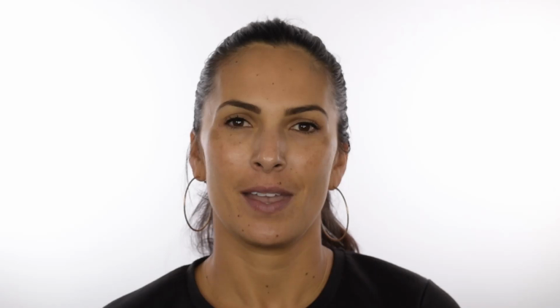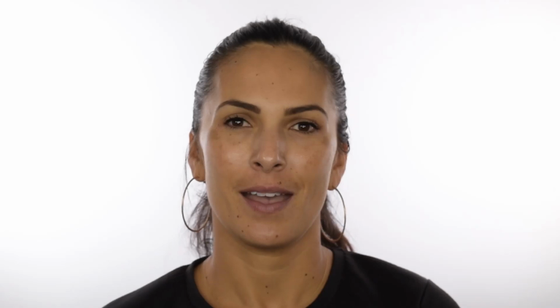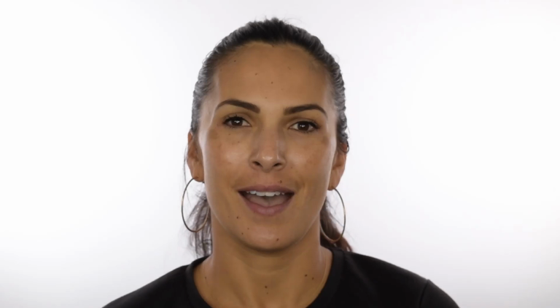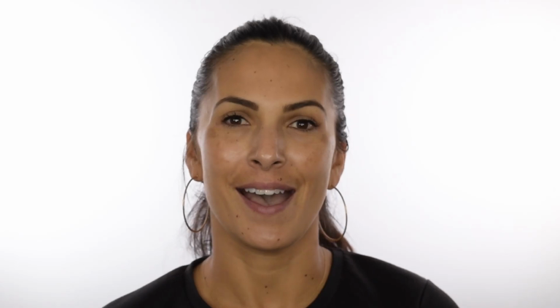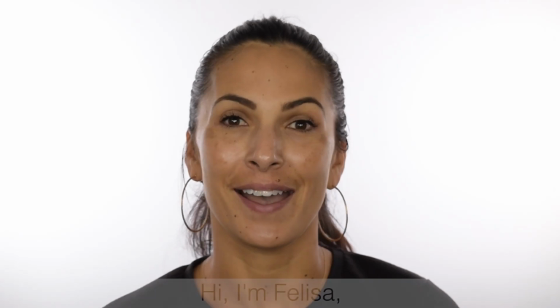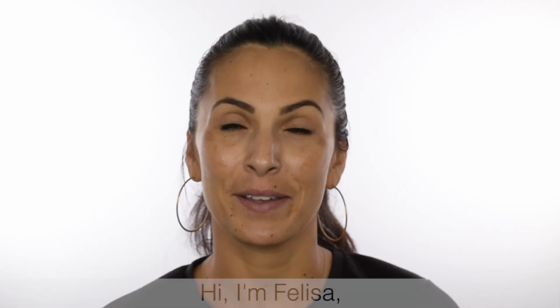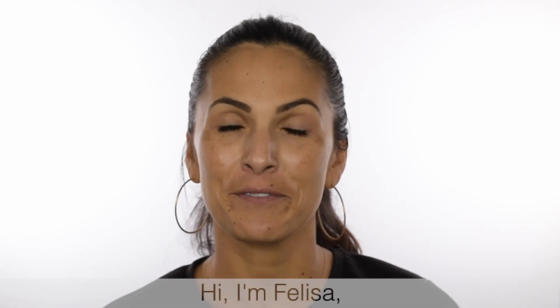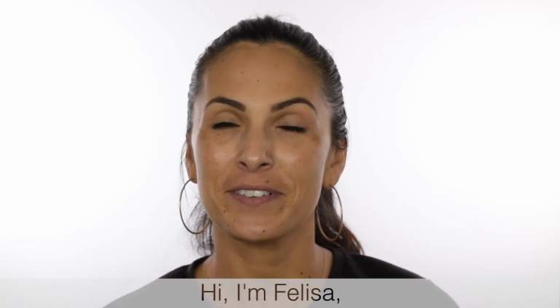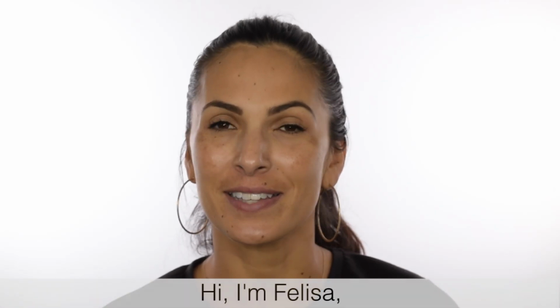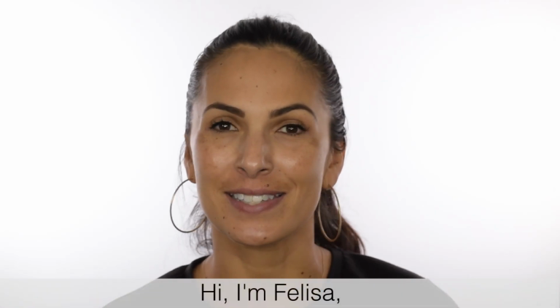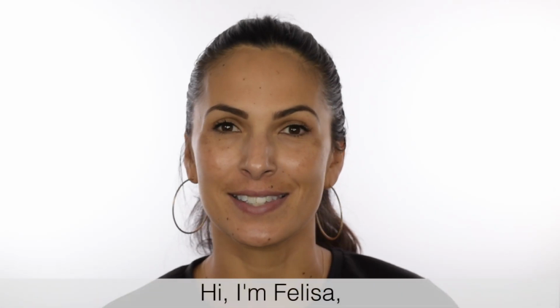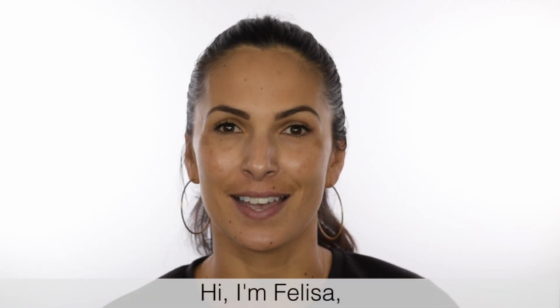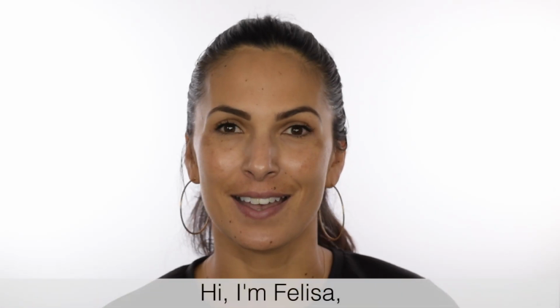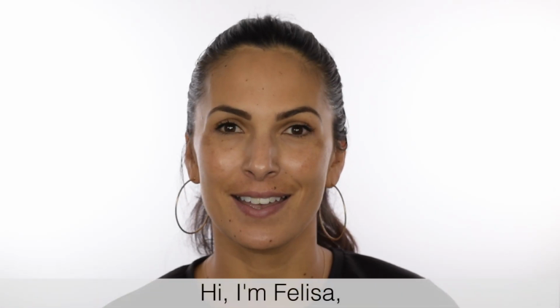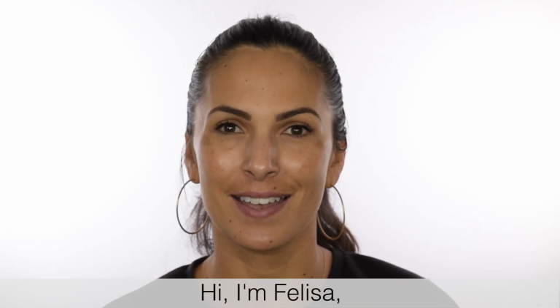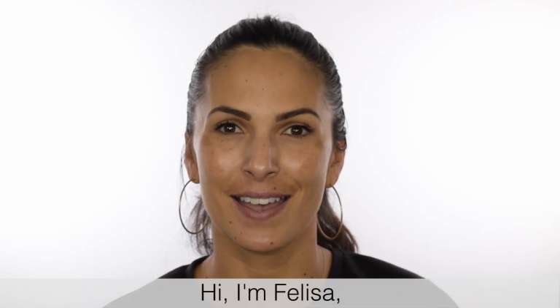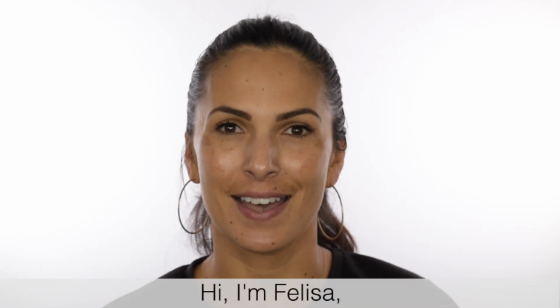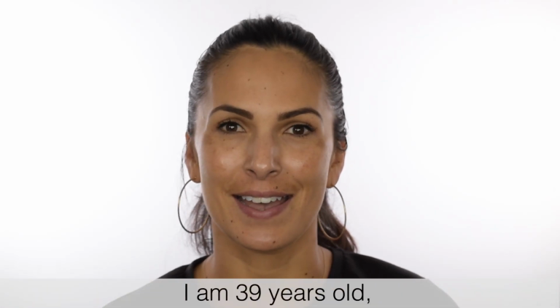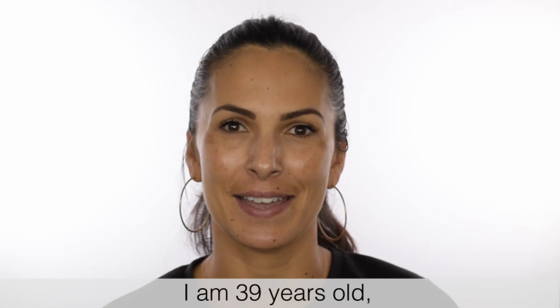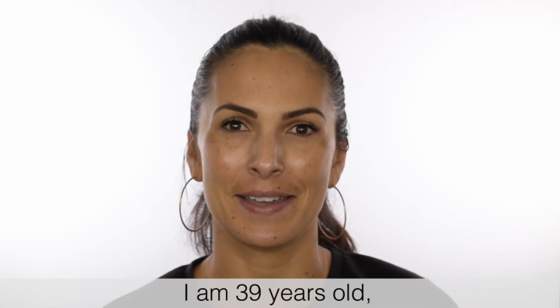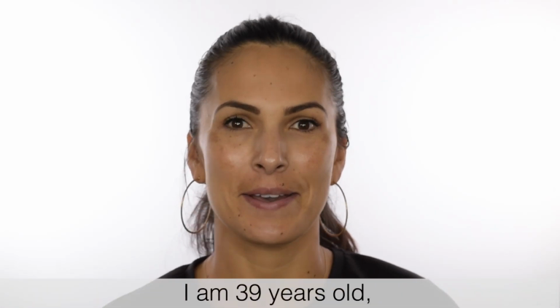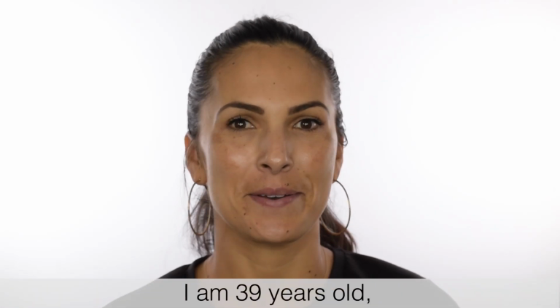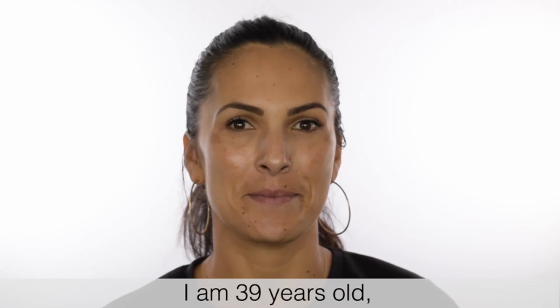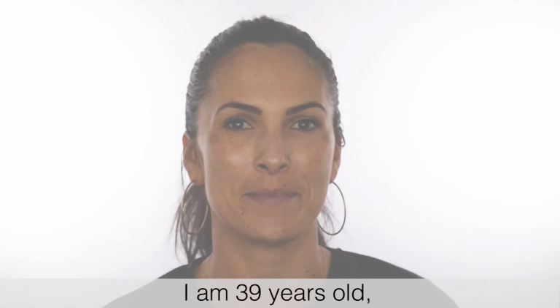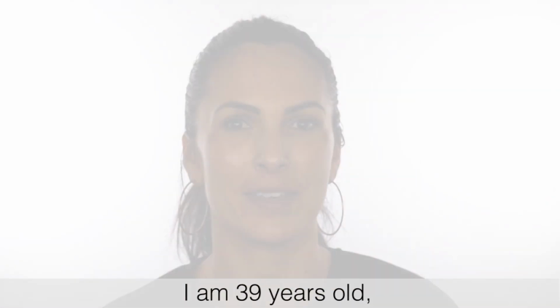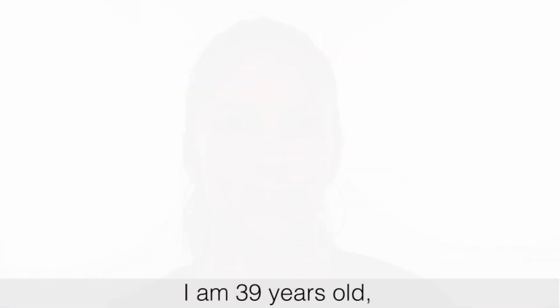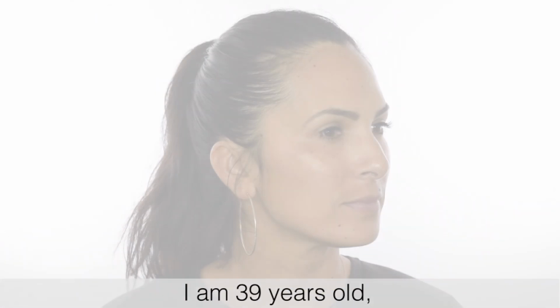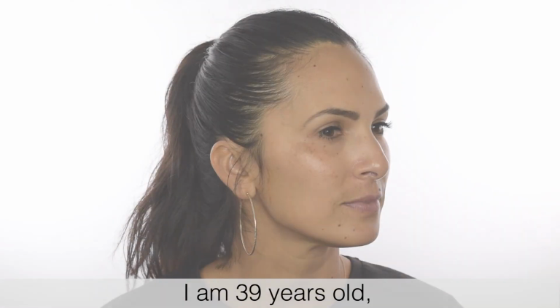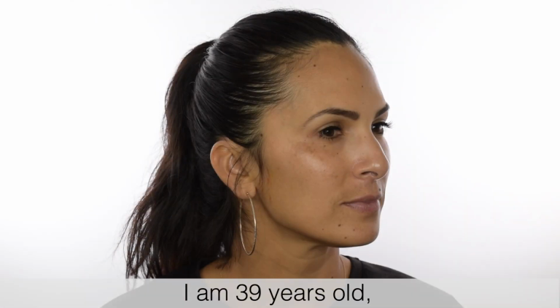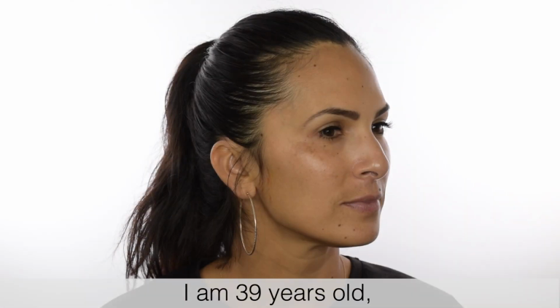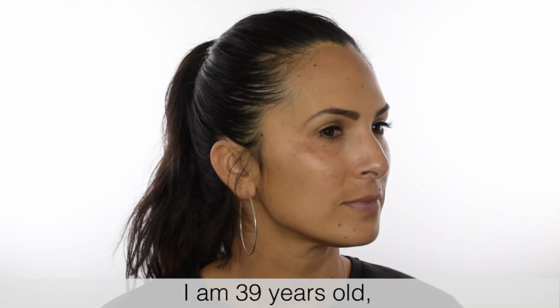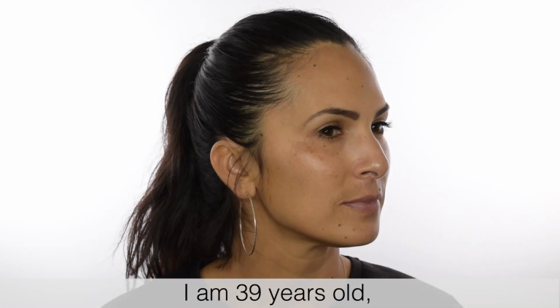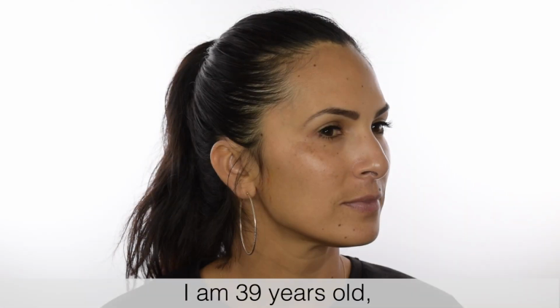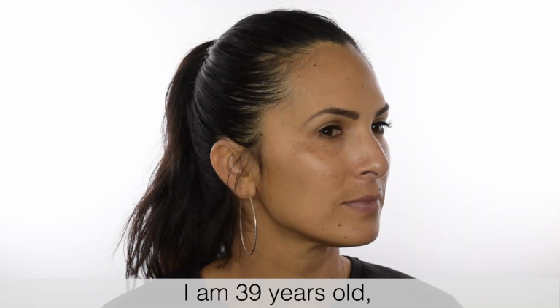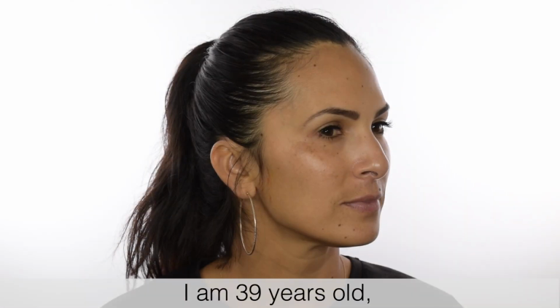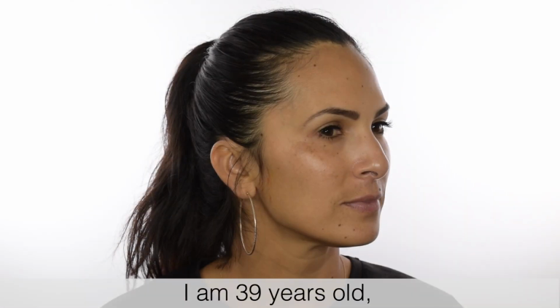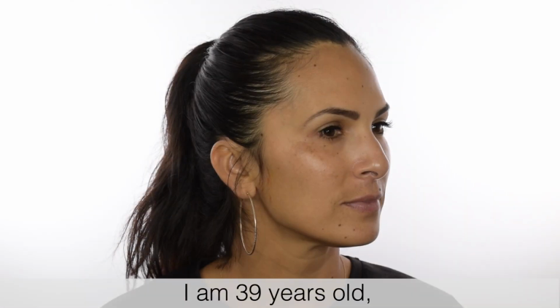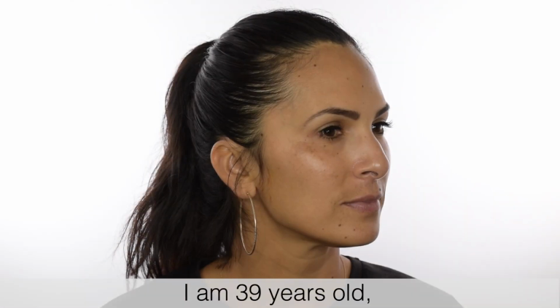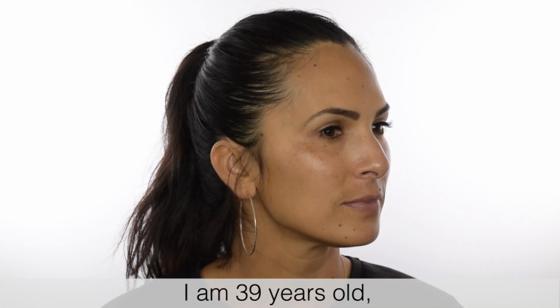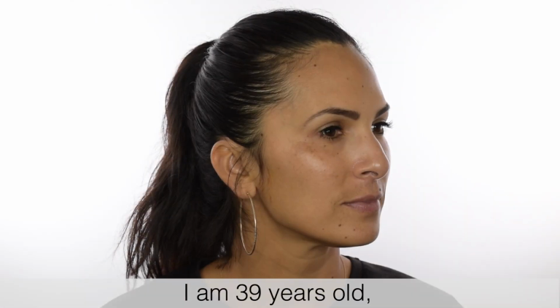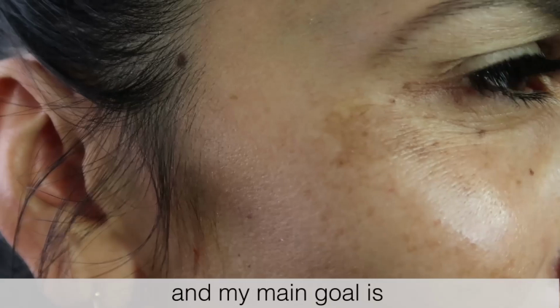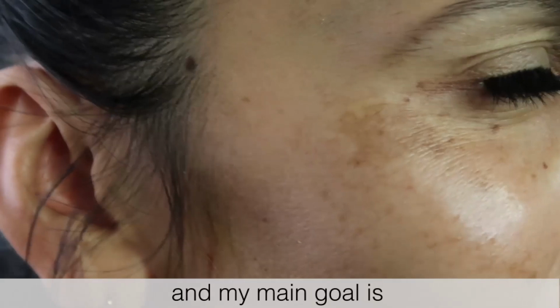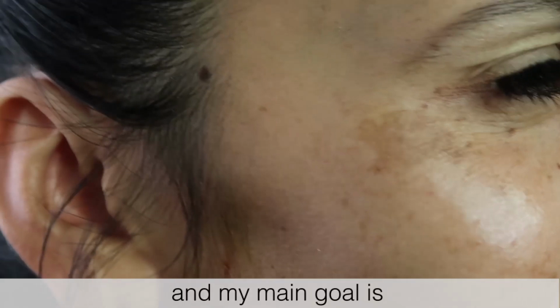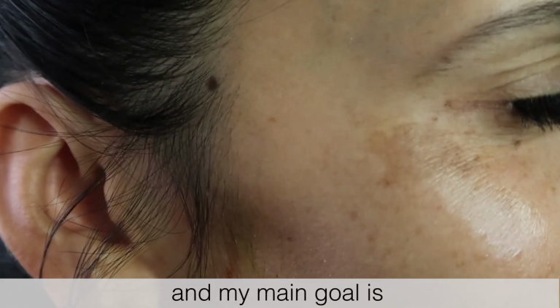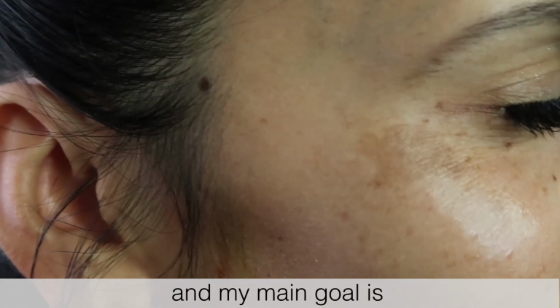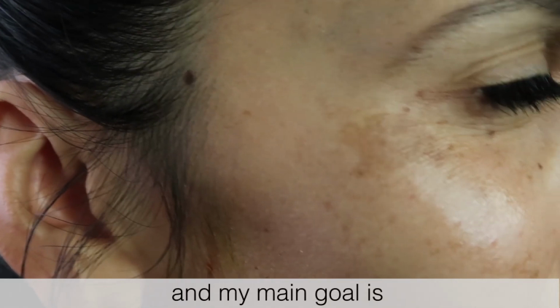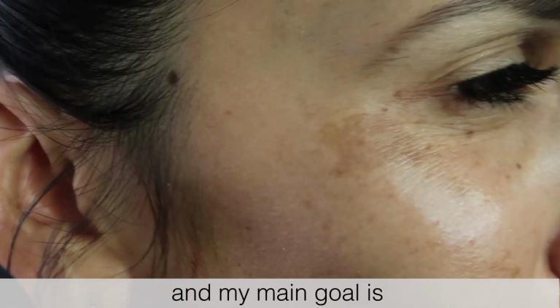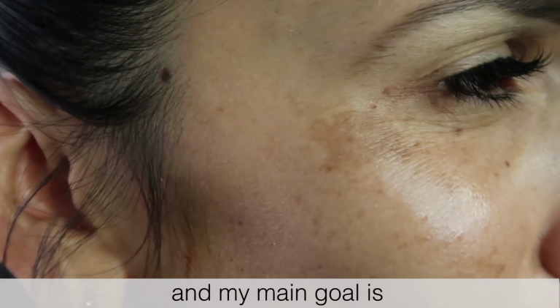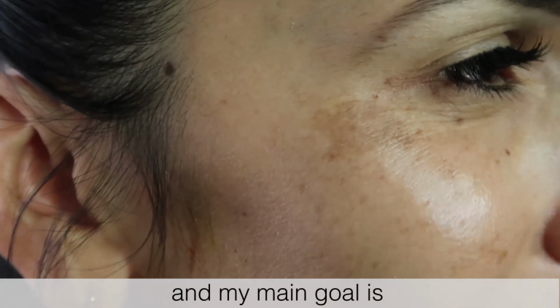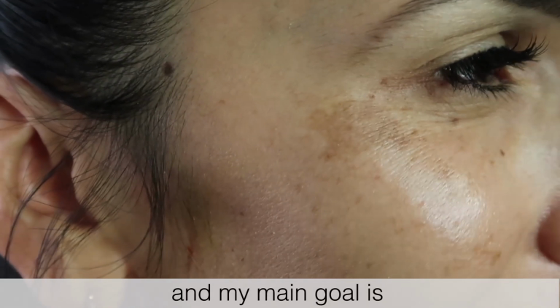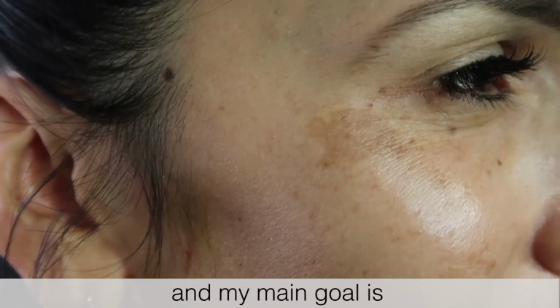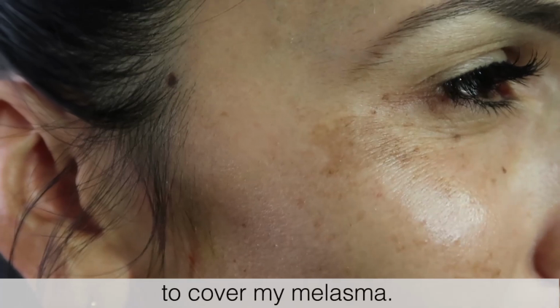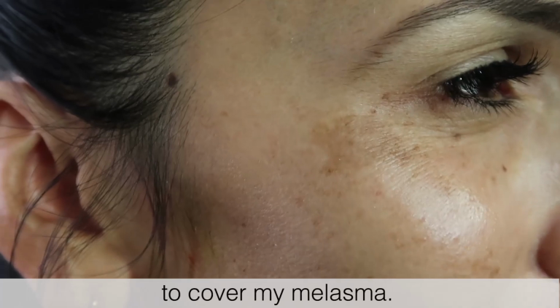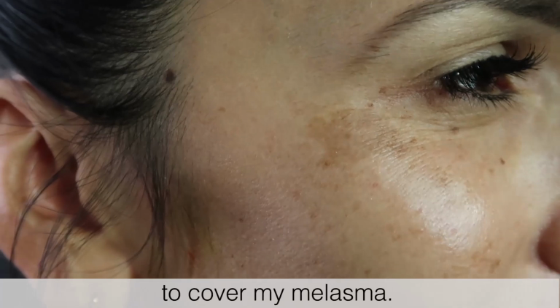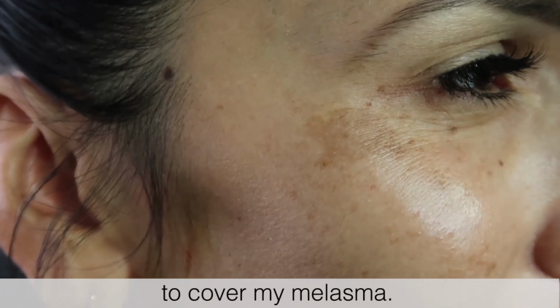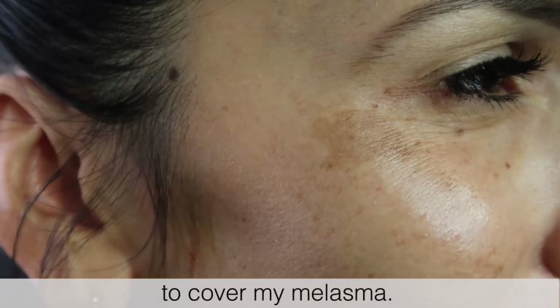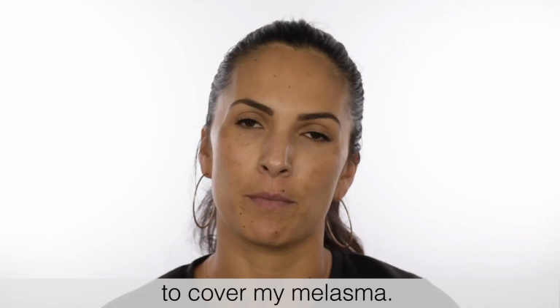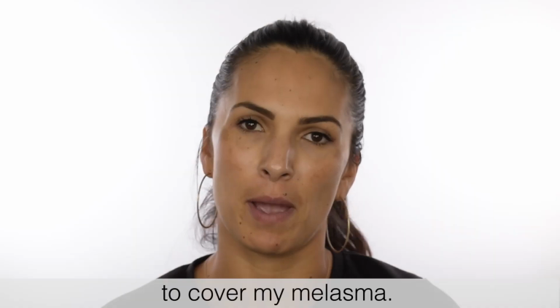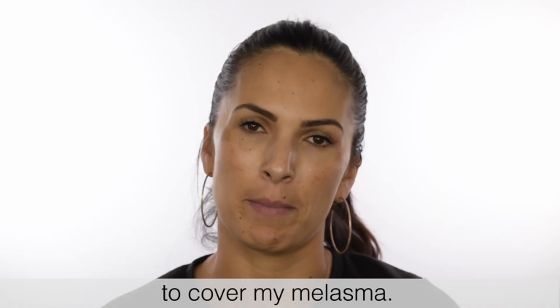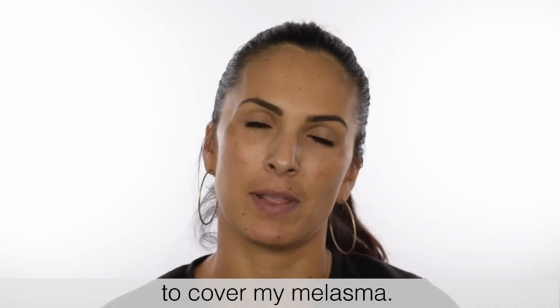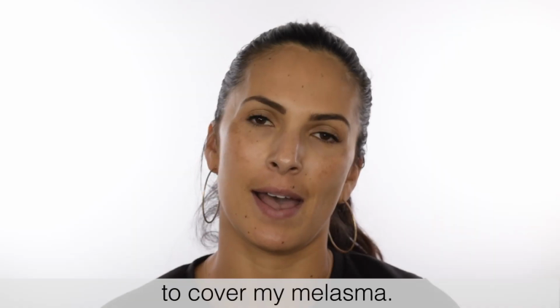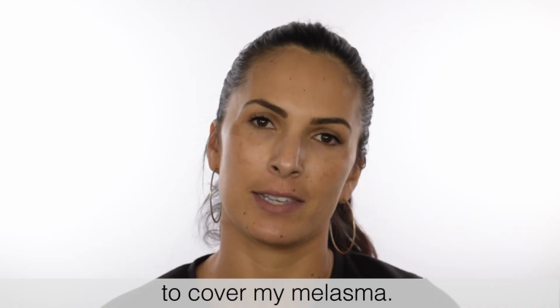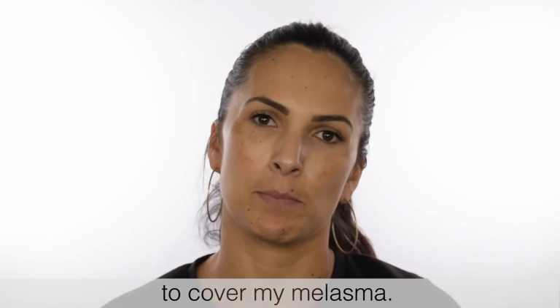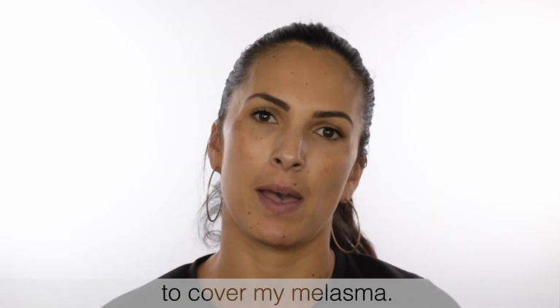Hi, I'm Felisa. I am 39 years old, and my main goal is to cover my melasma.